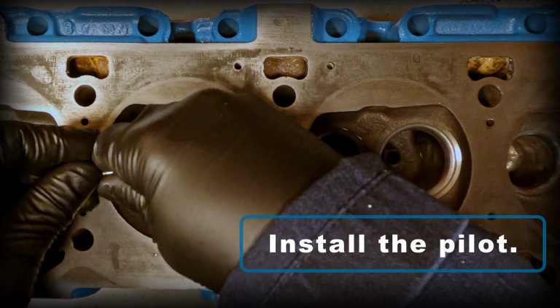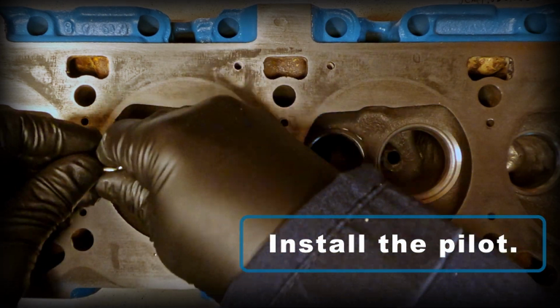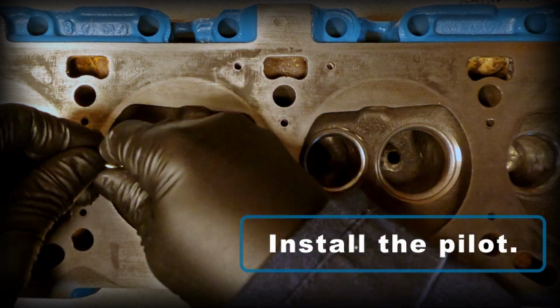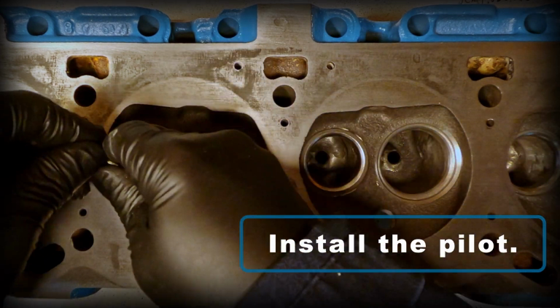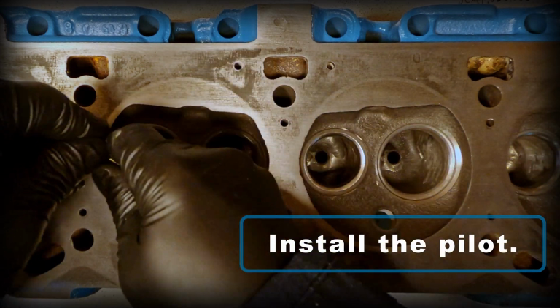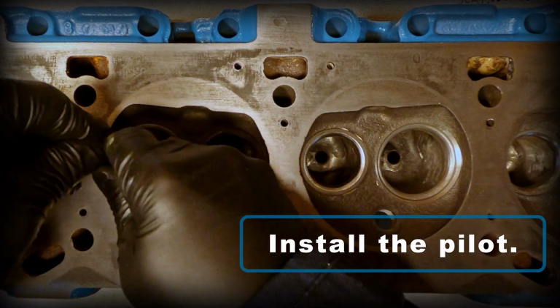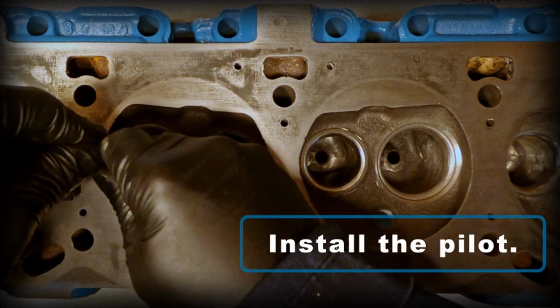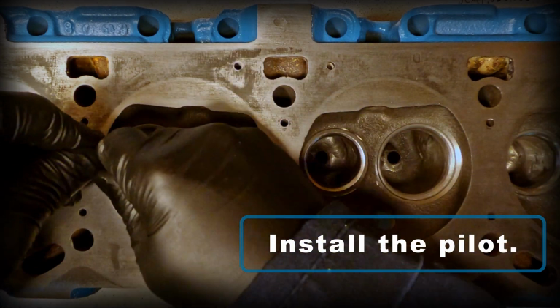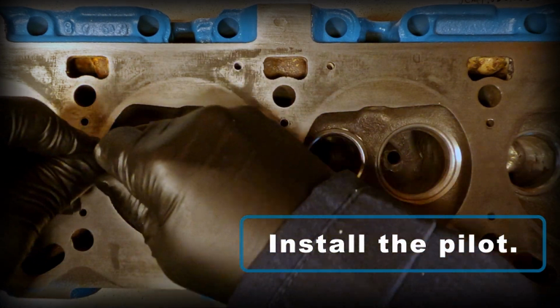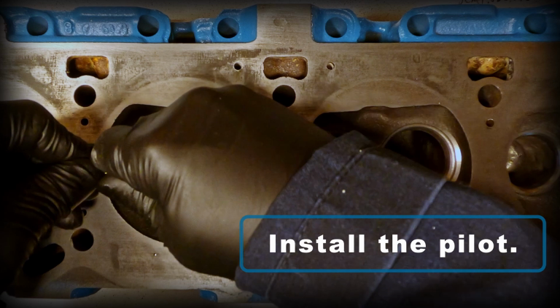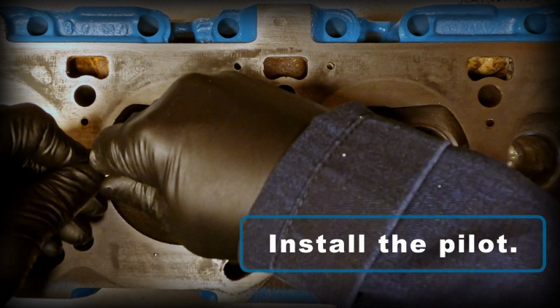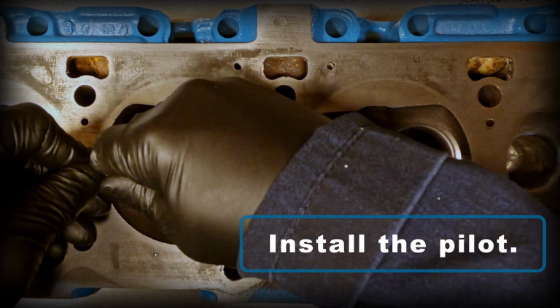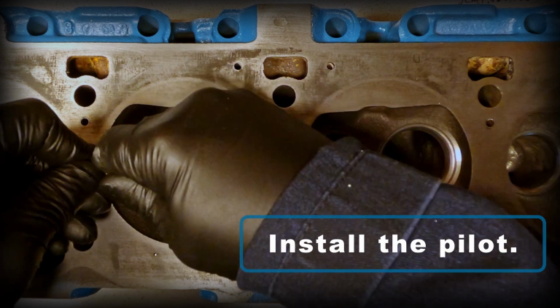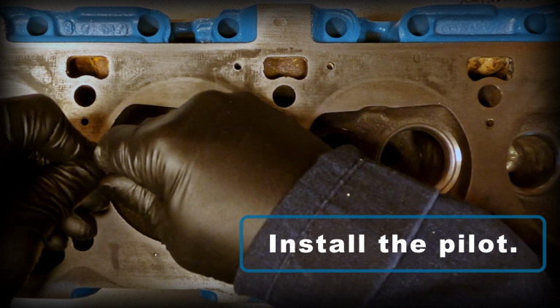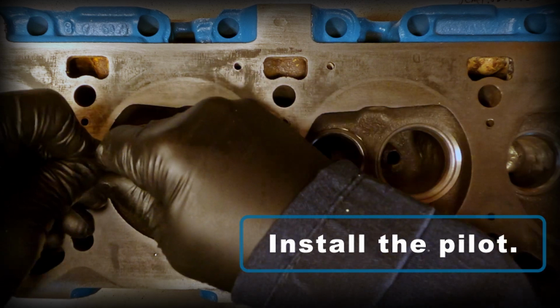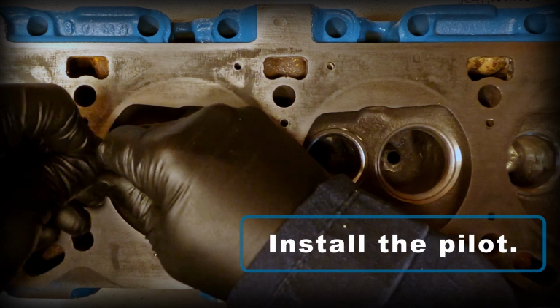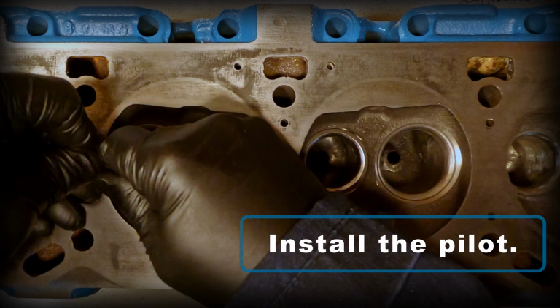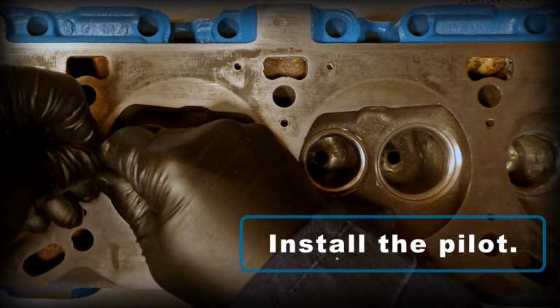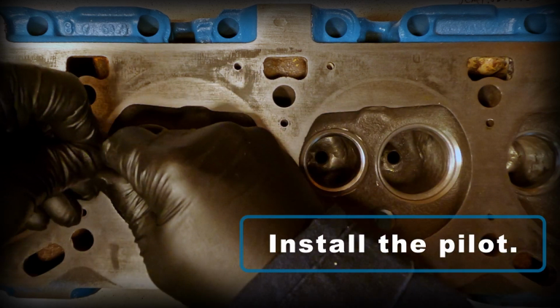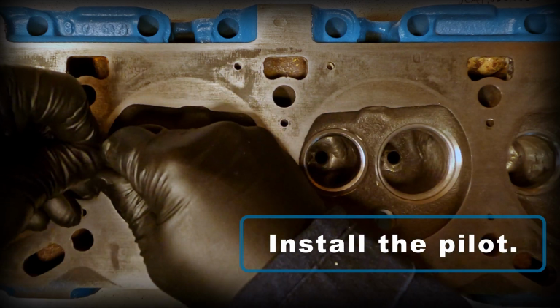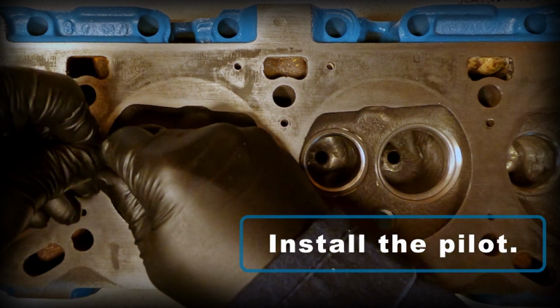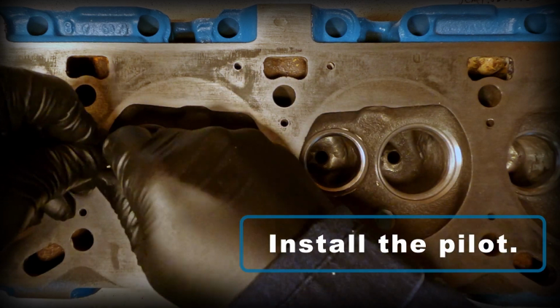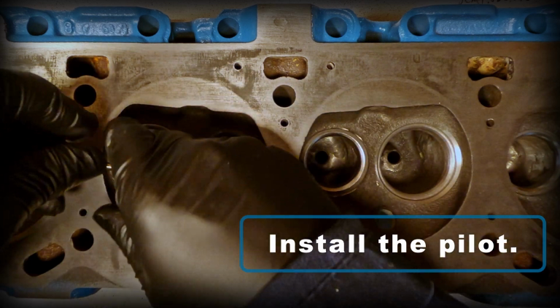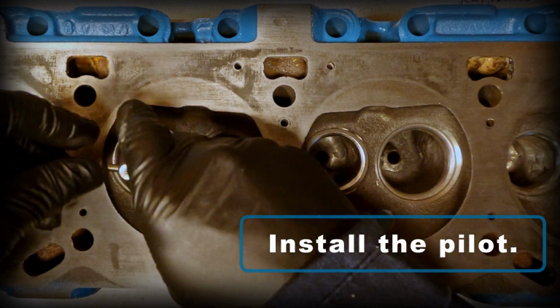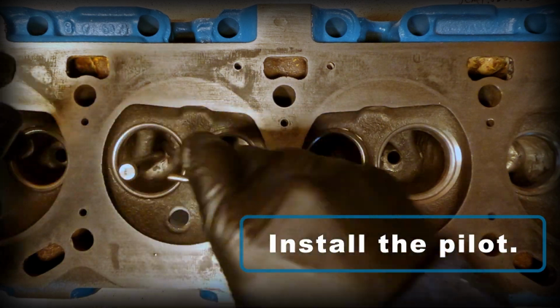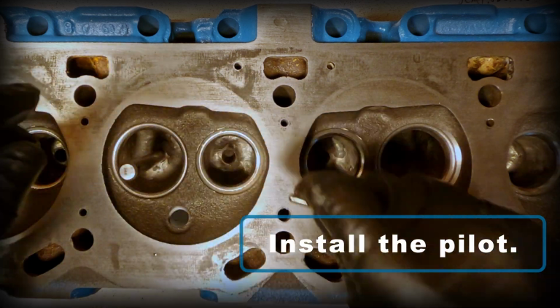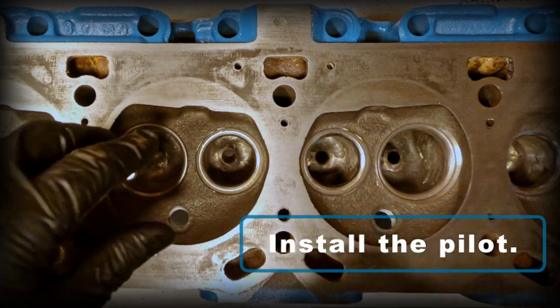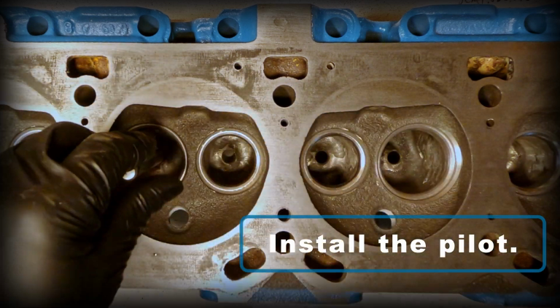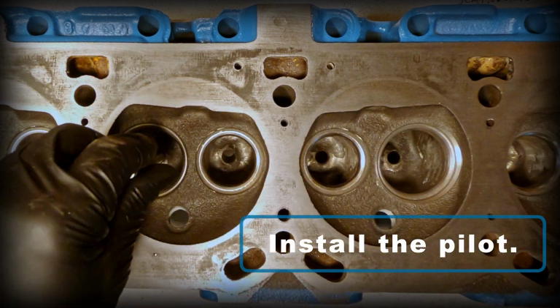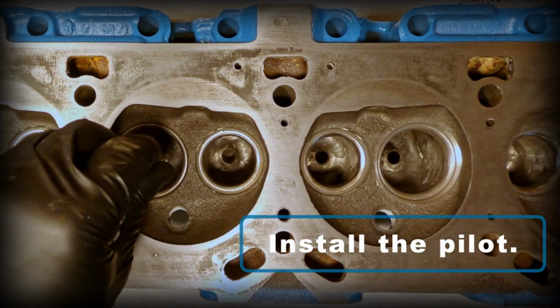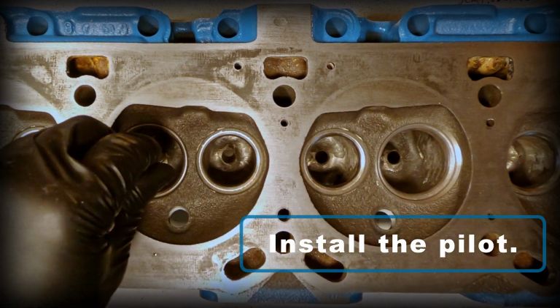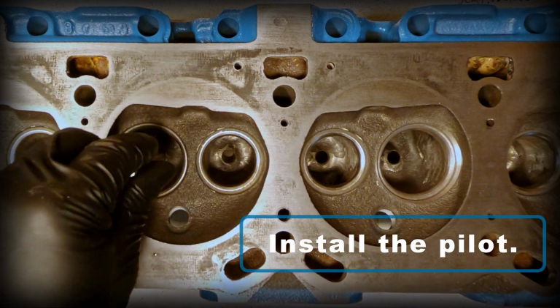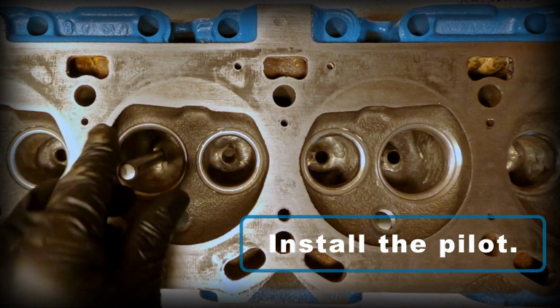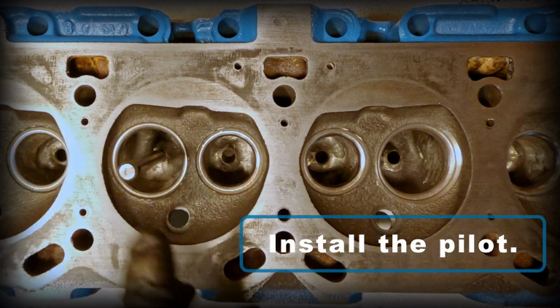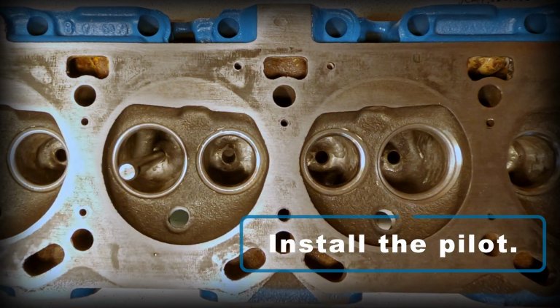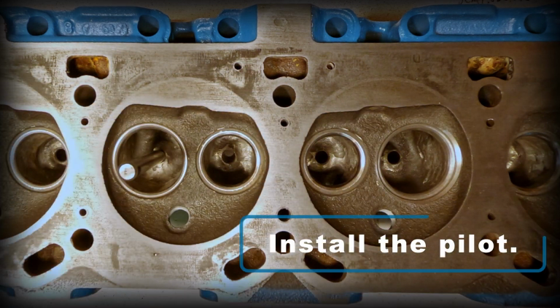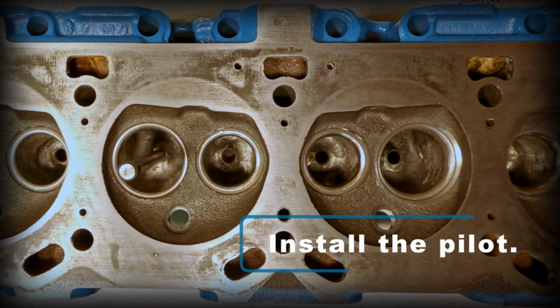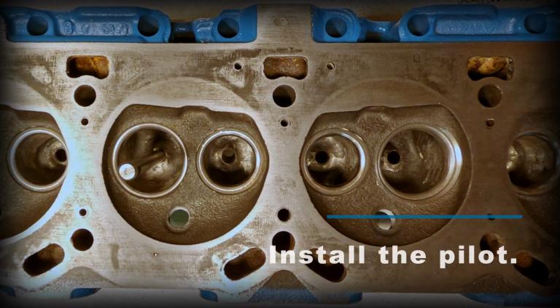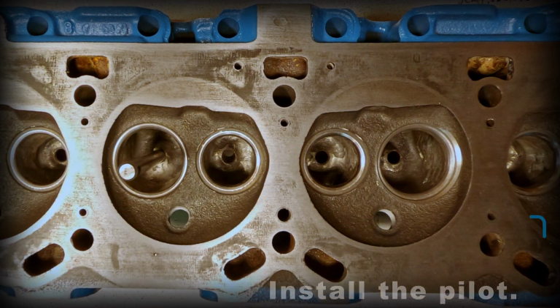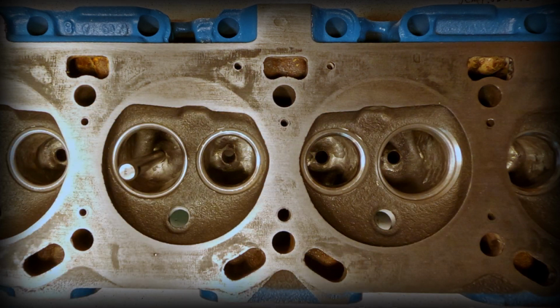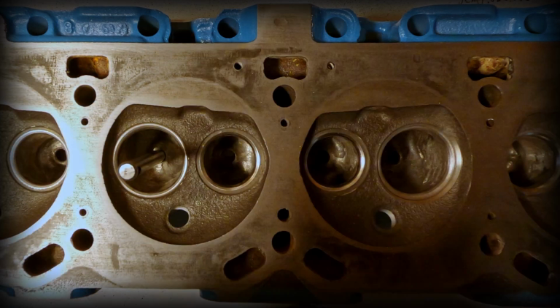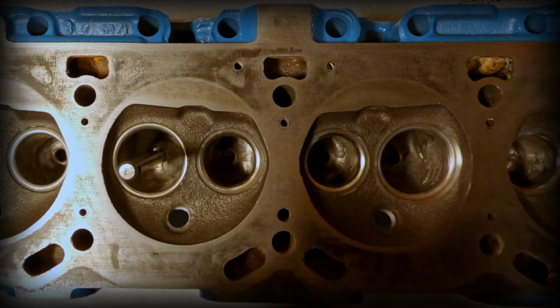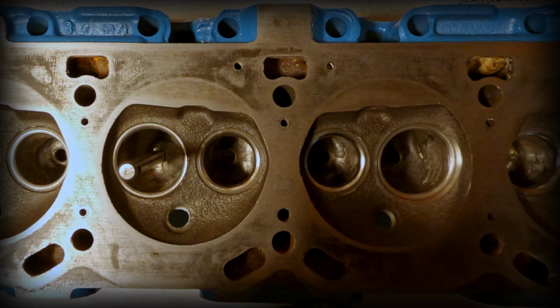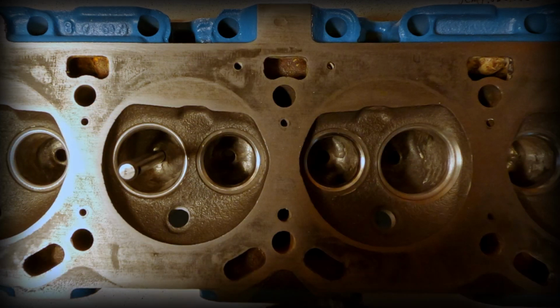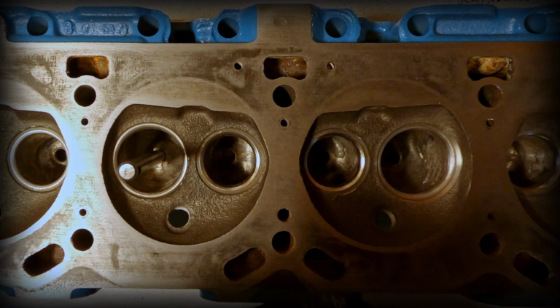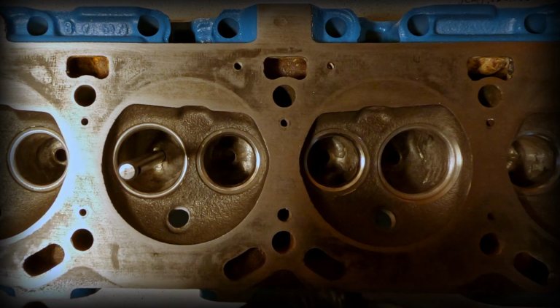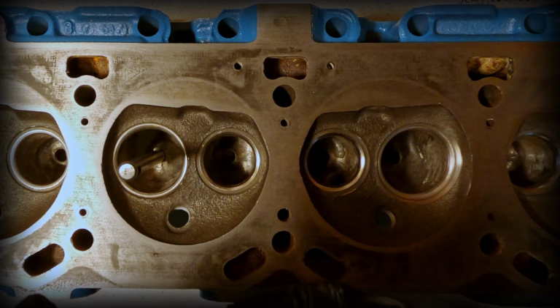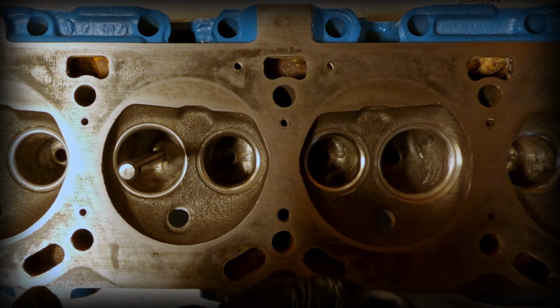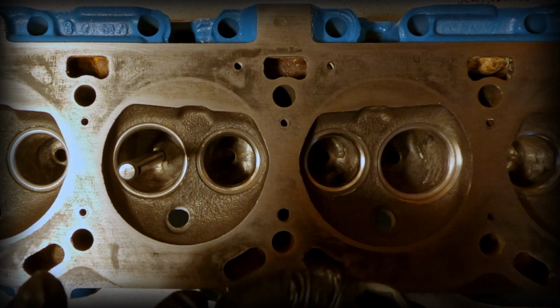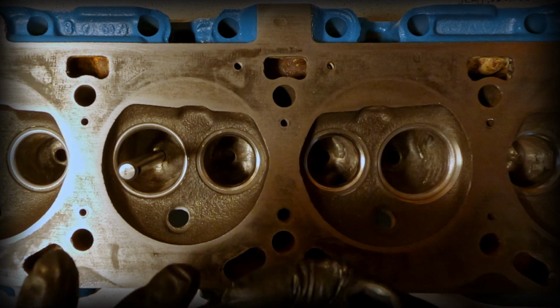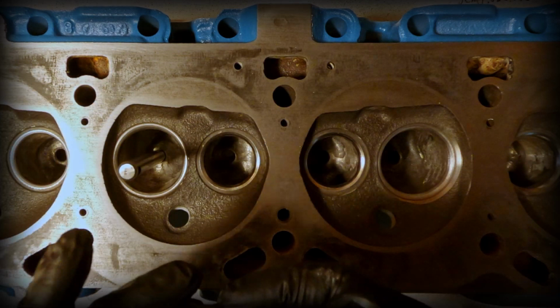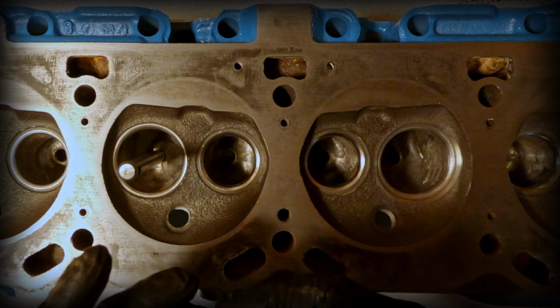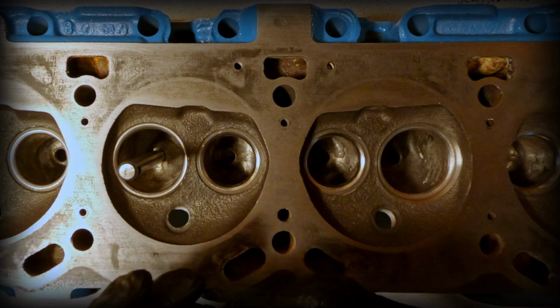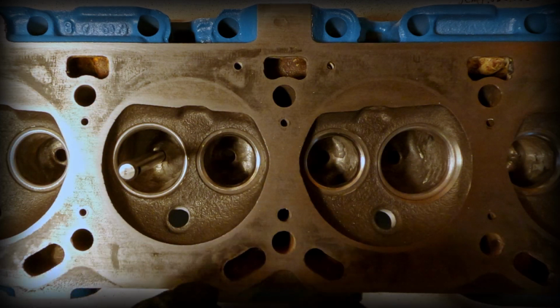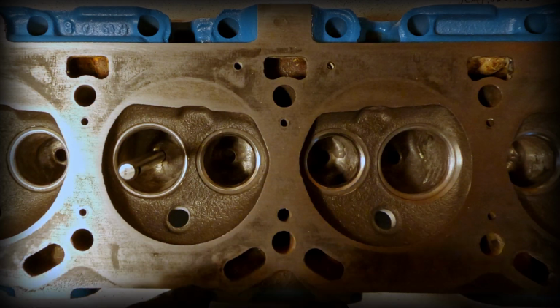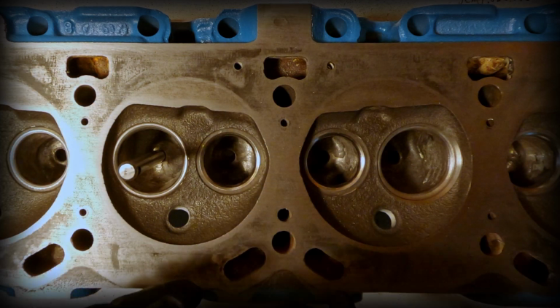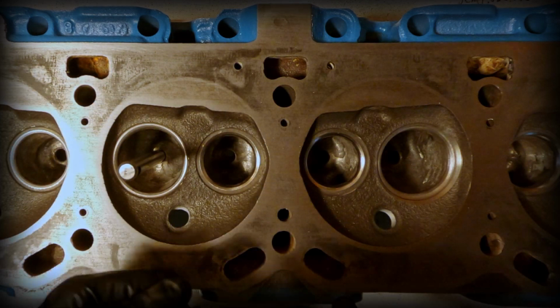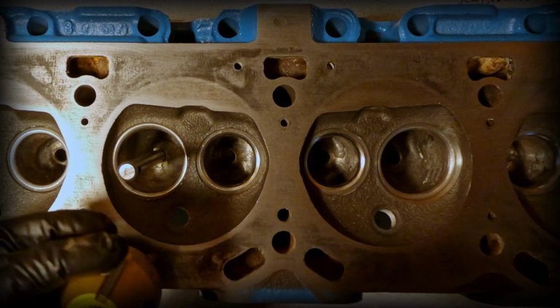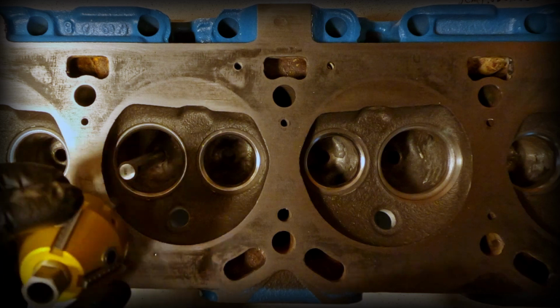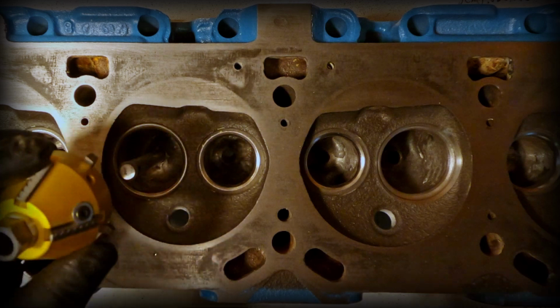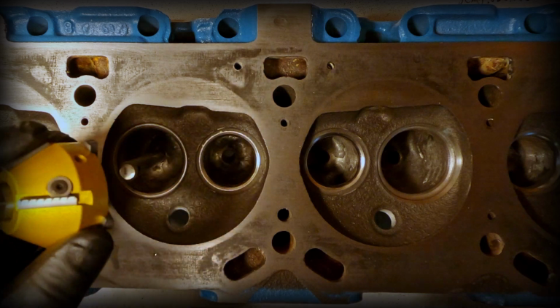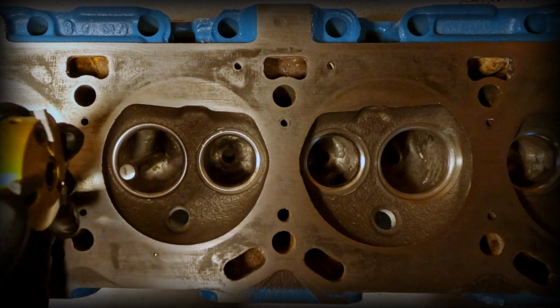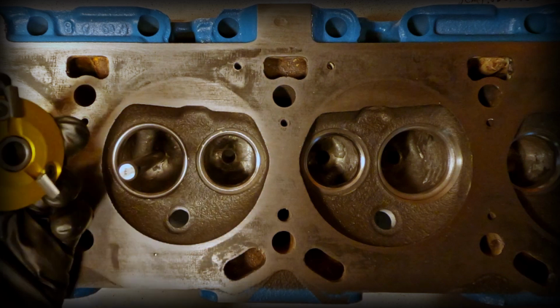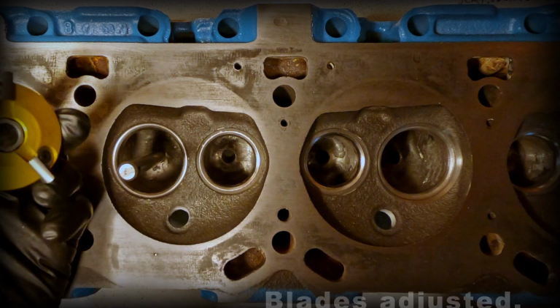I'll cover blade adjustments later in the video, but these are adjusted right now to the openings for the intake valves.